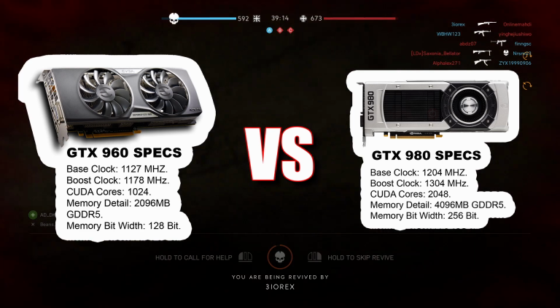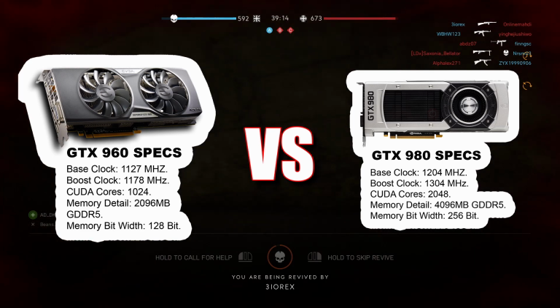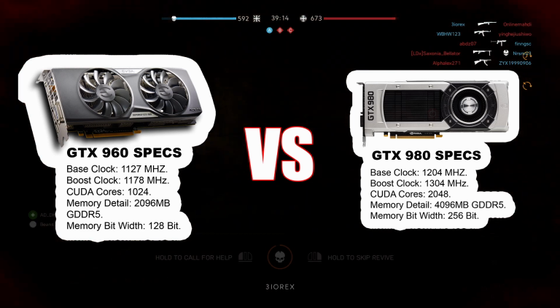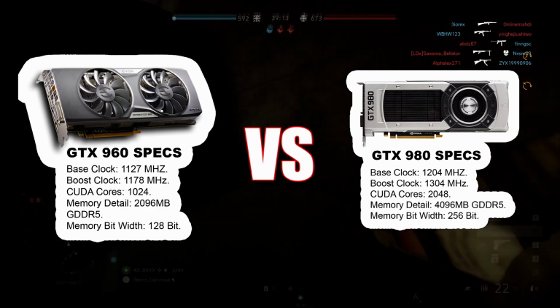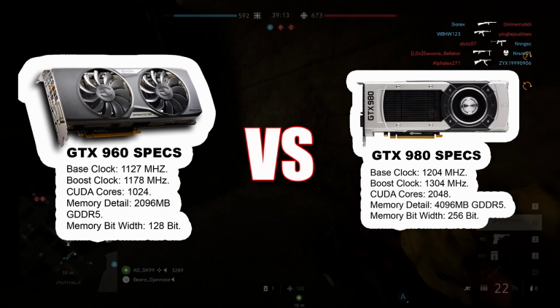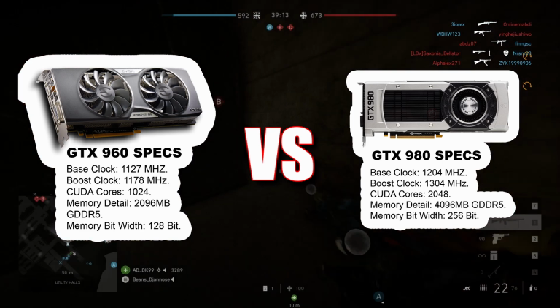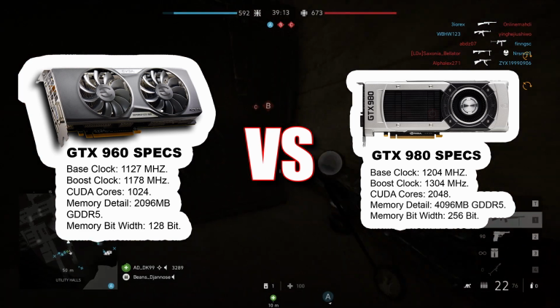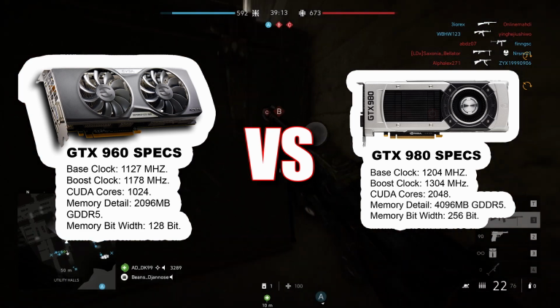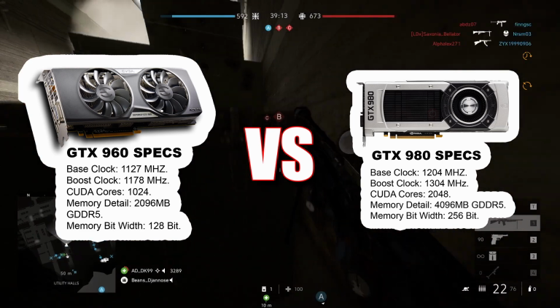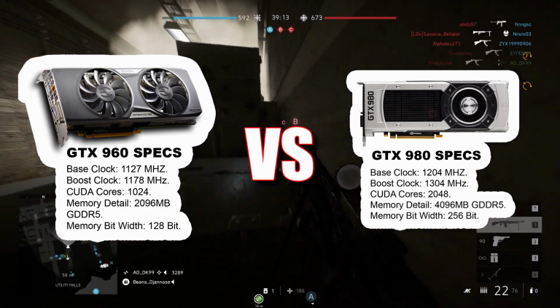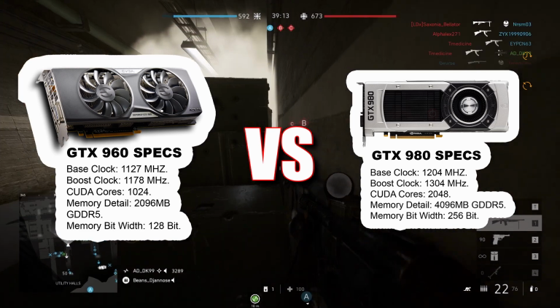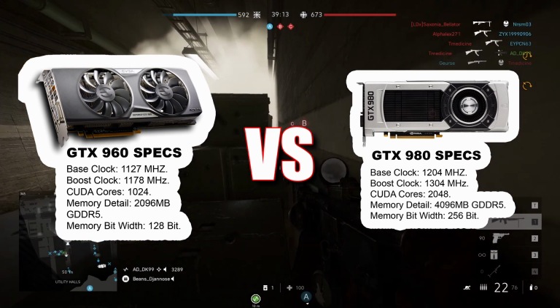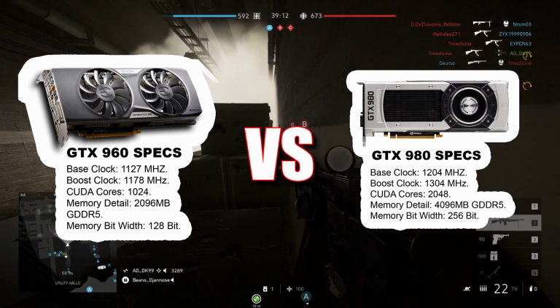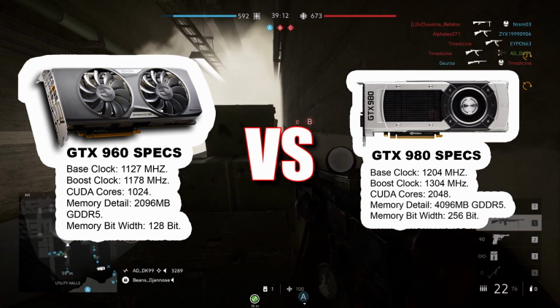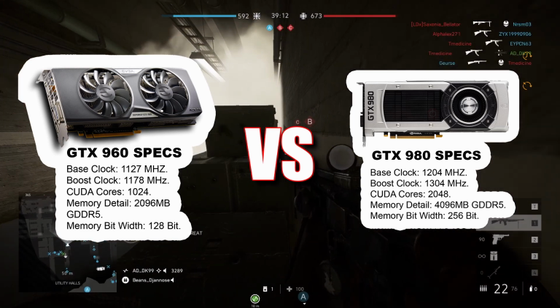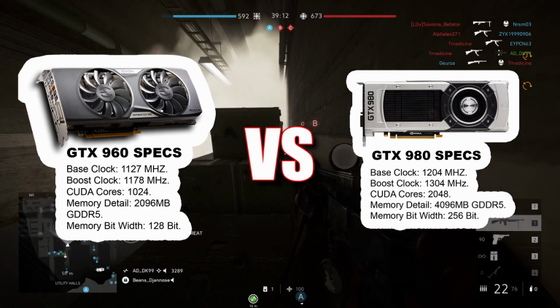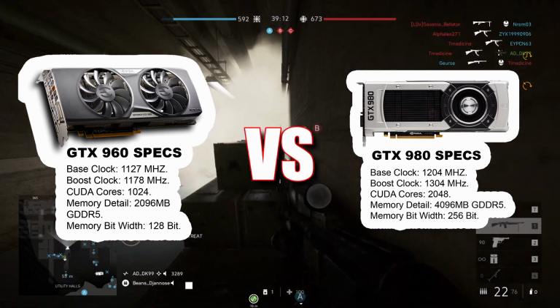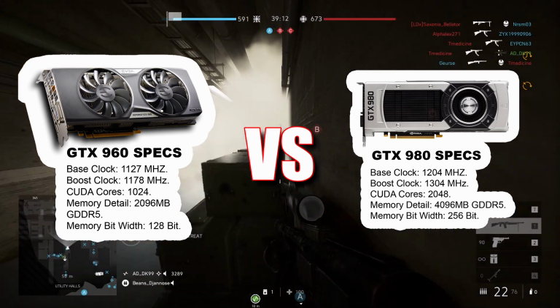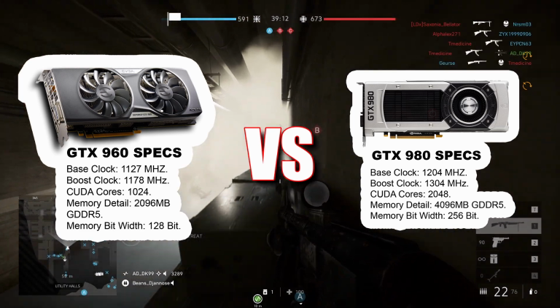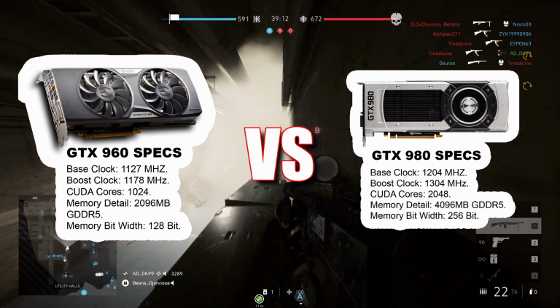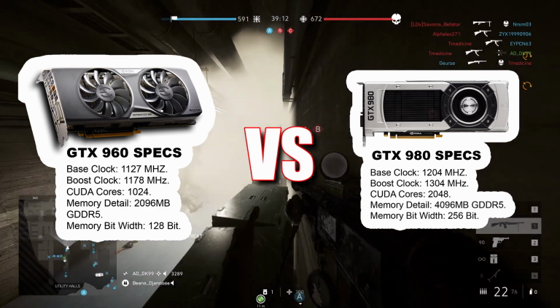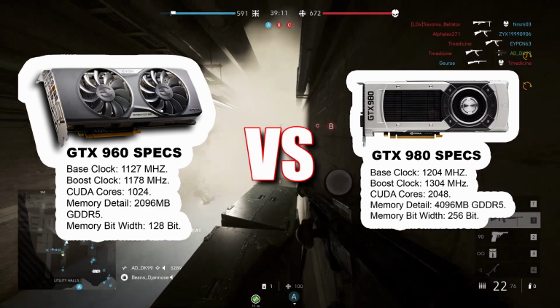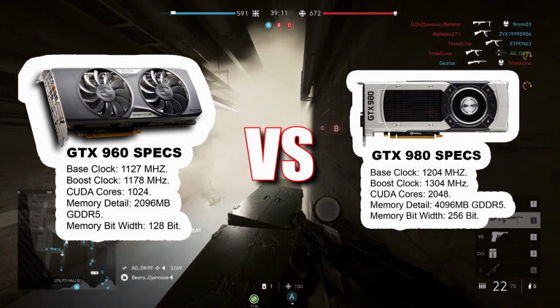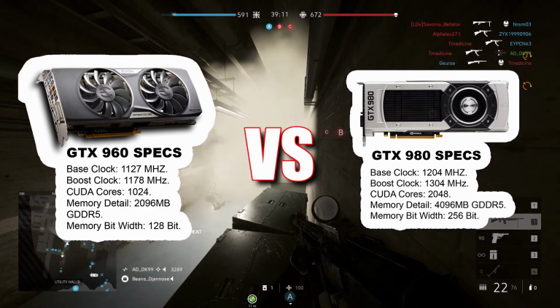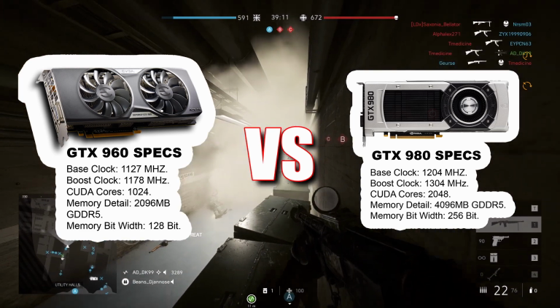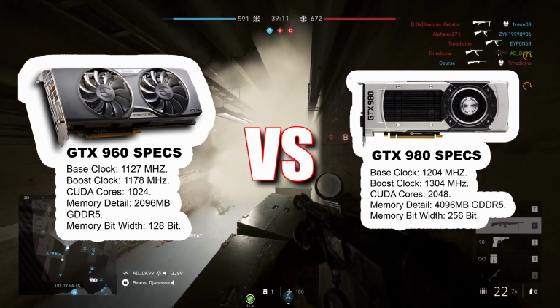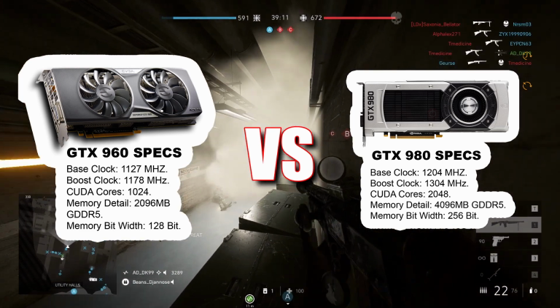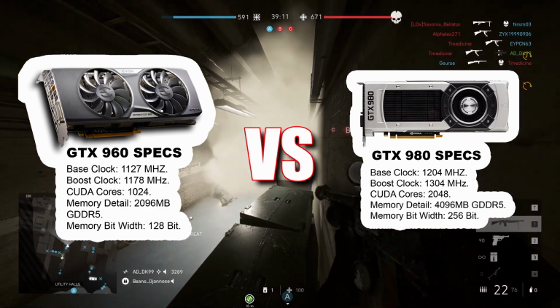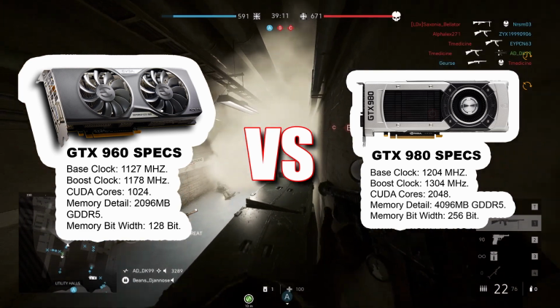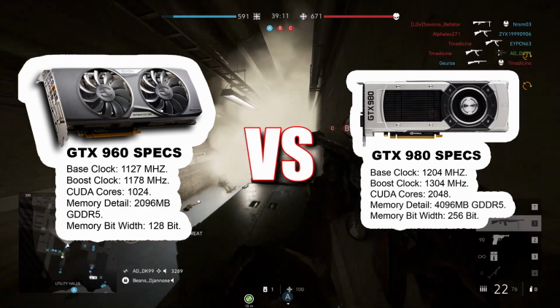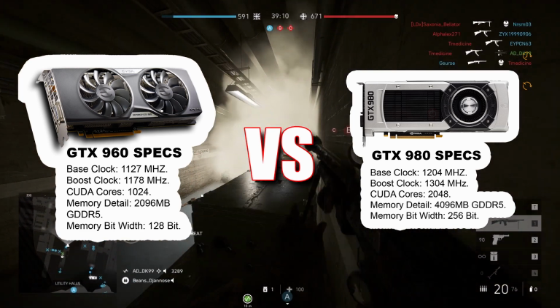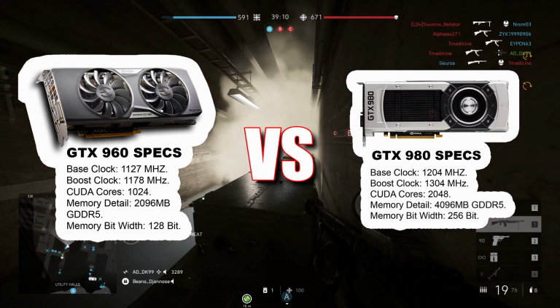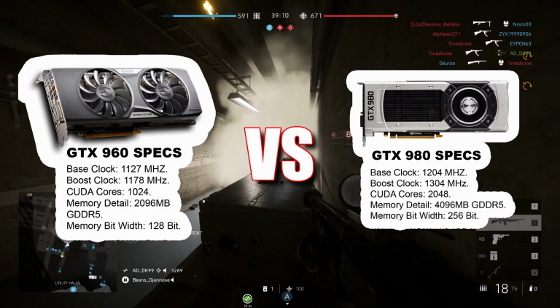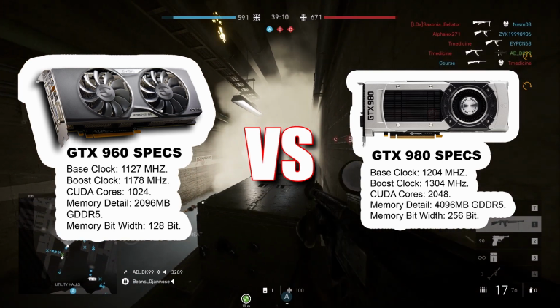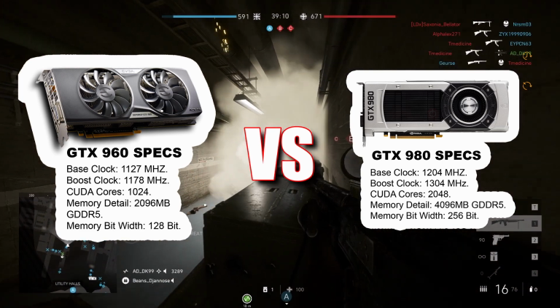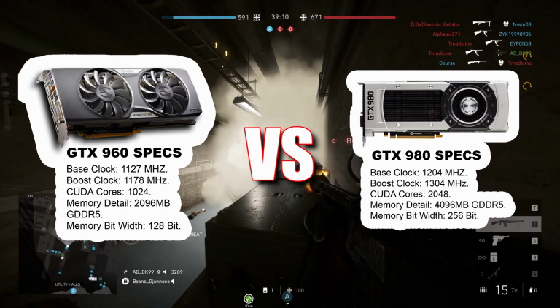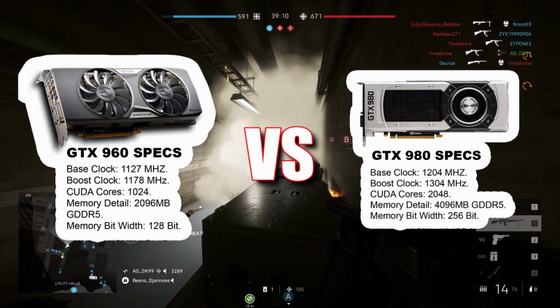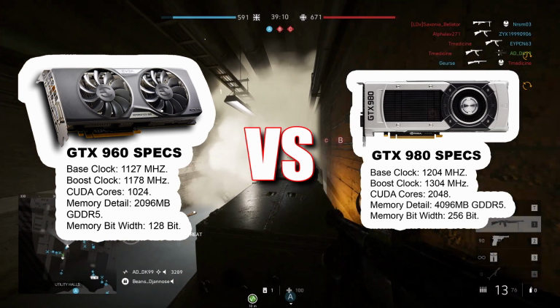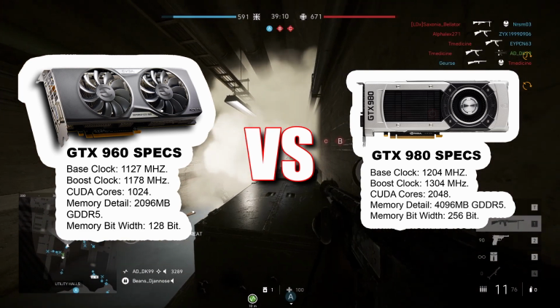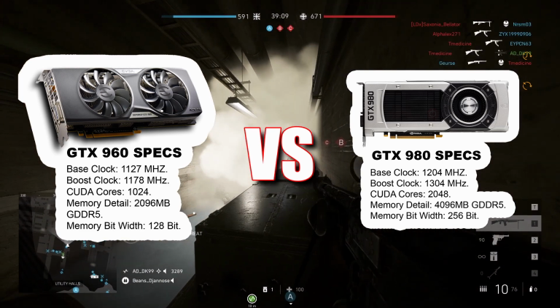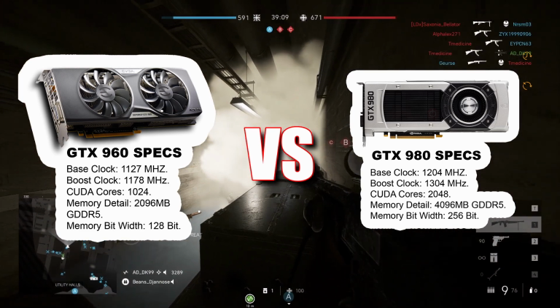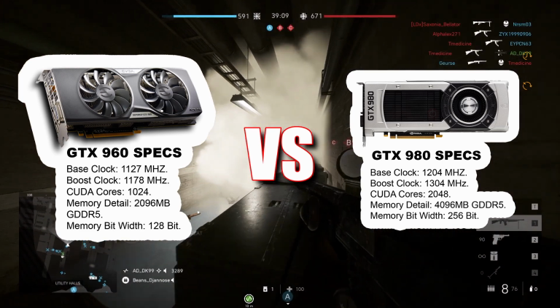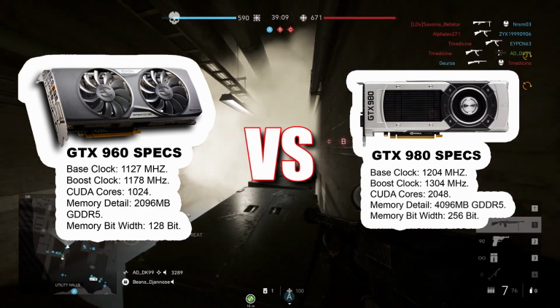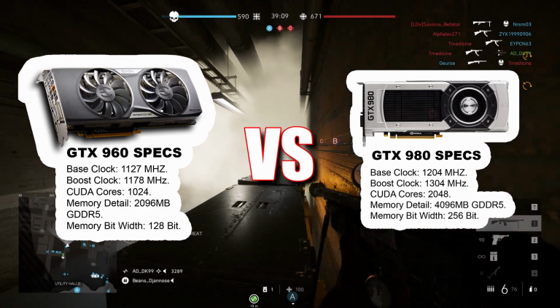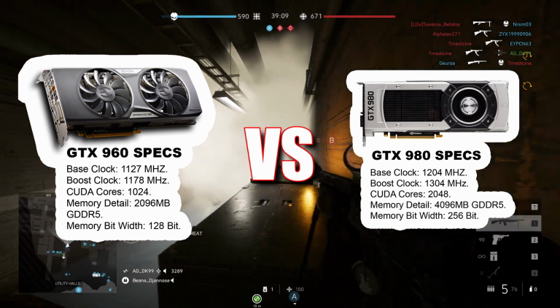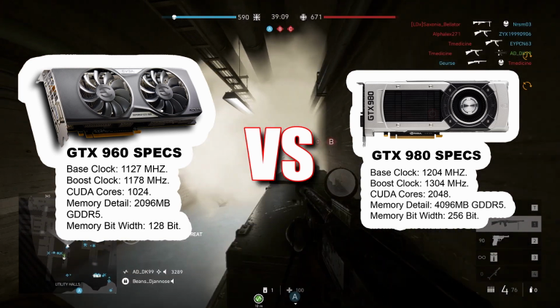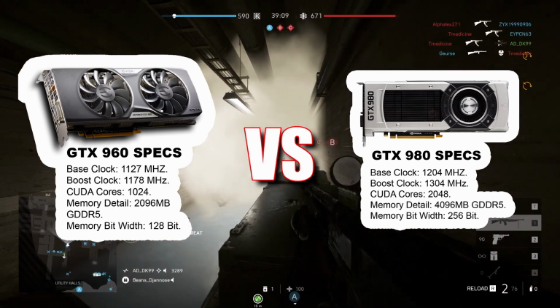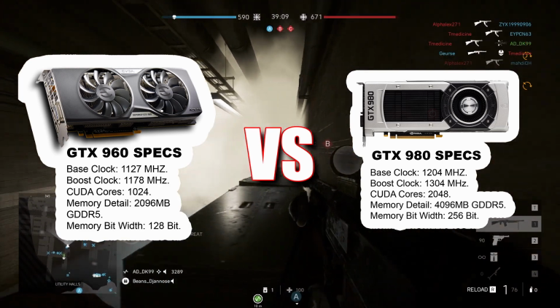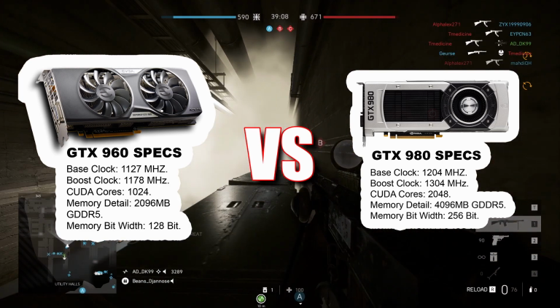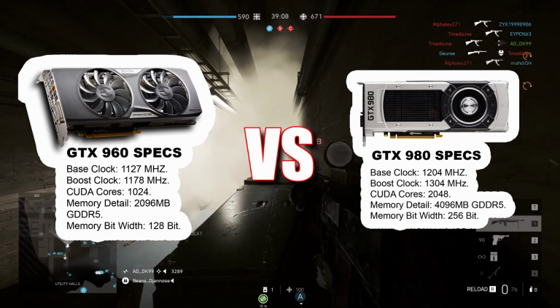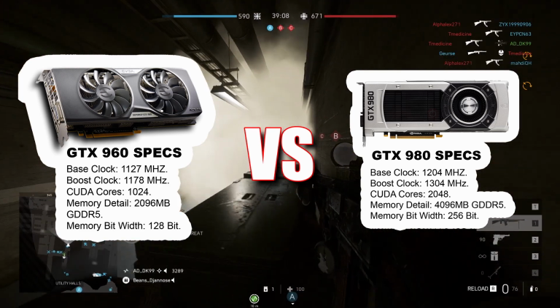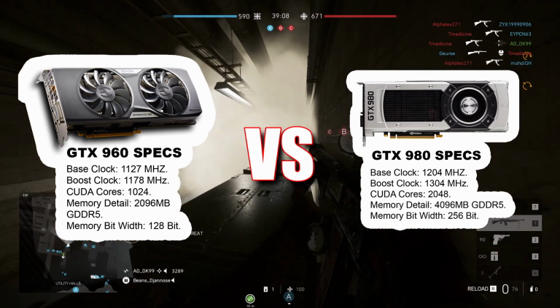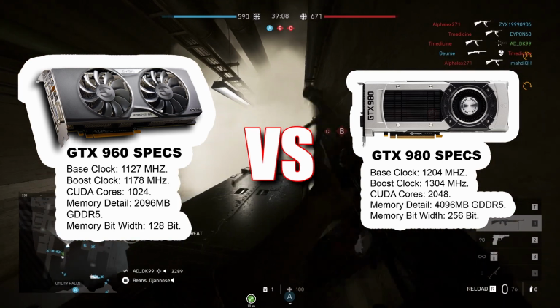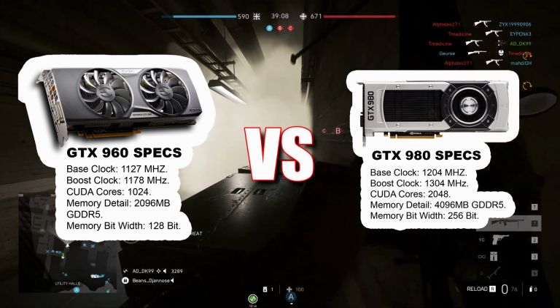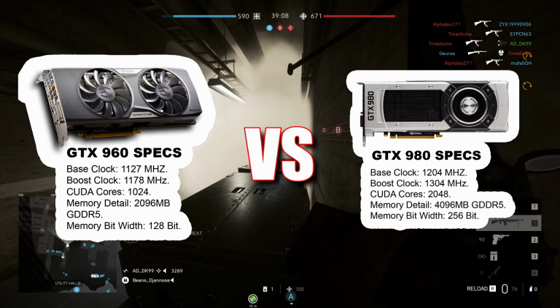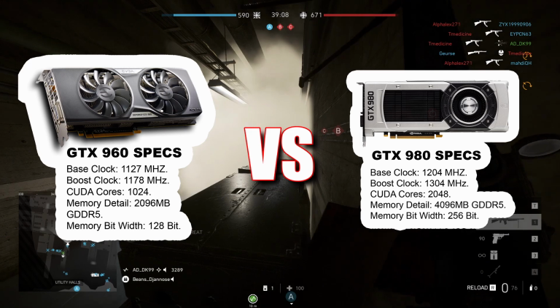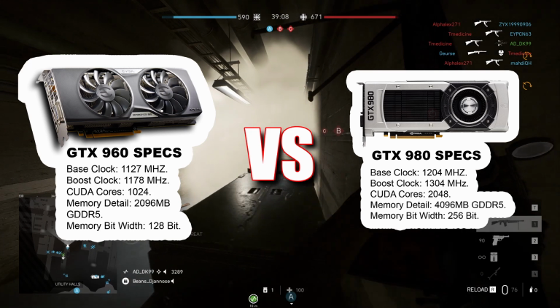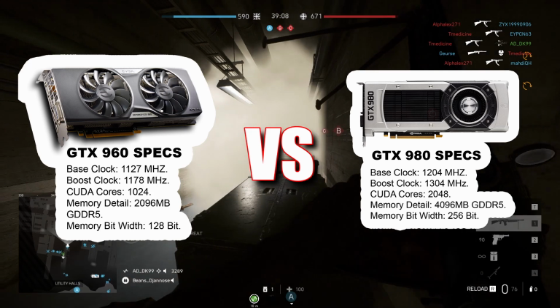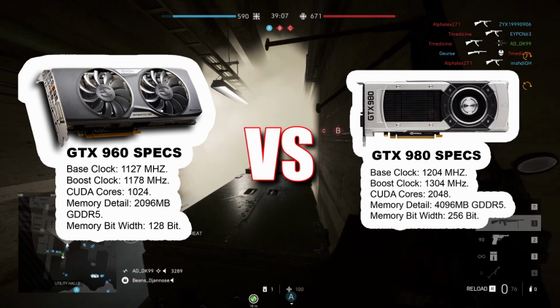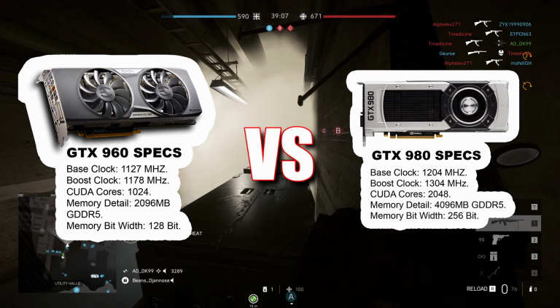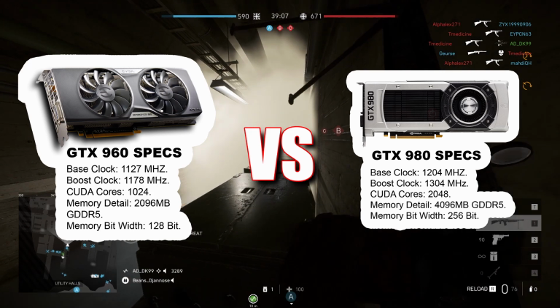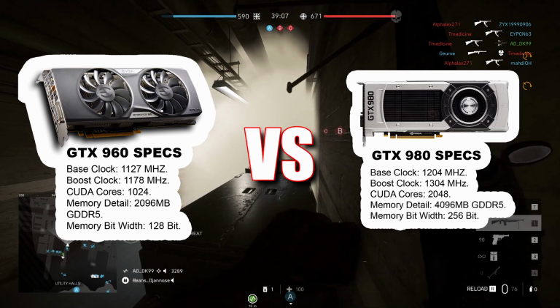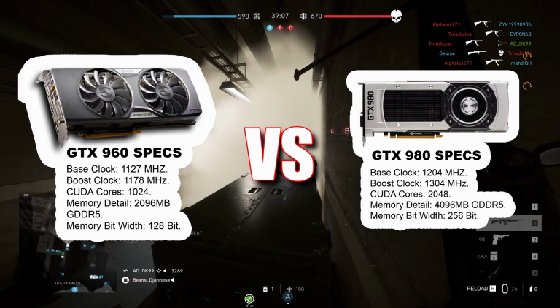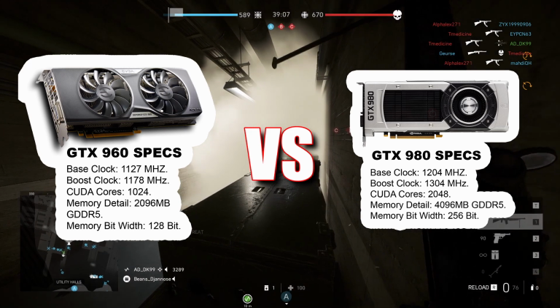The GTX 980 has a higher TDP at 165W compared to the GTX 960 at 120W.